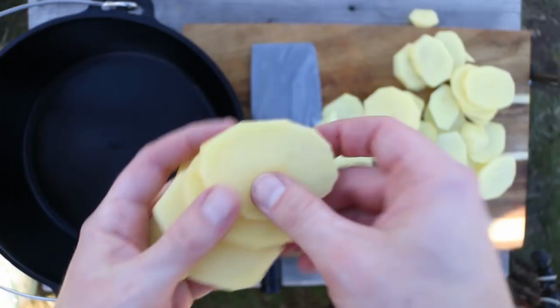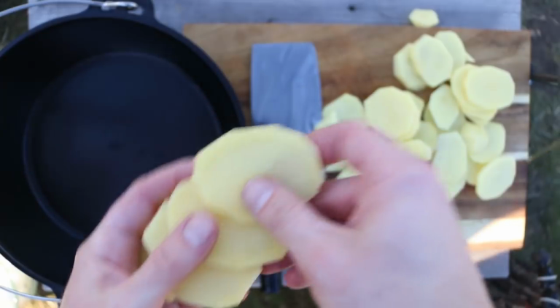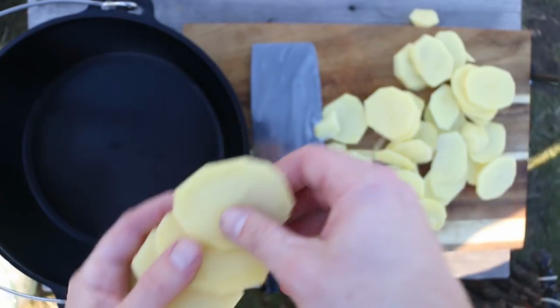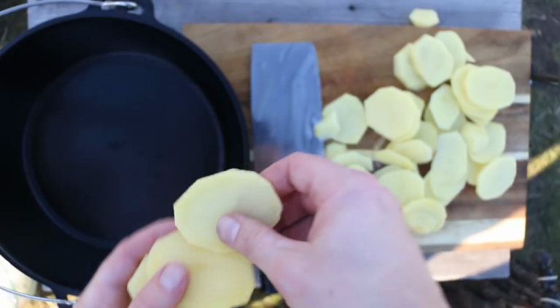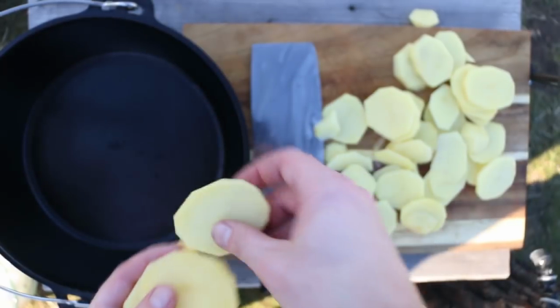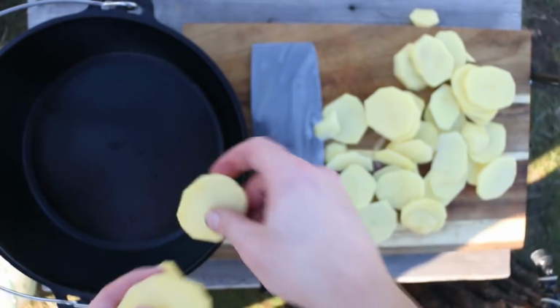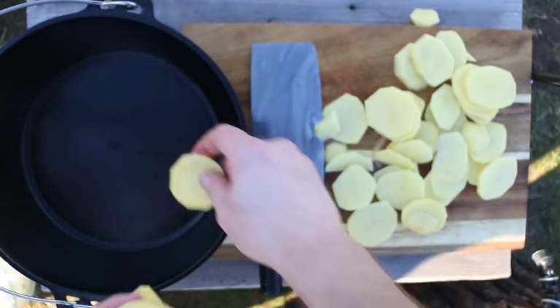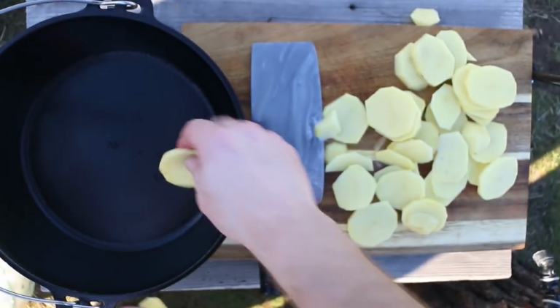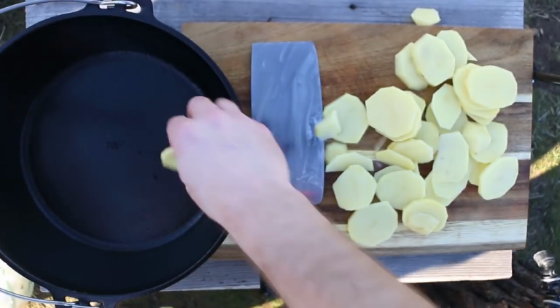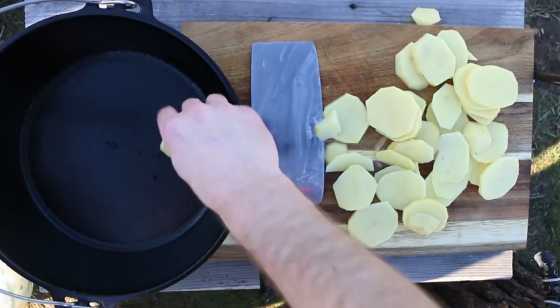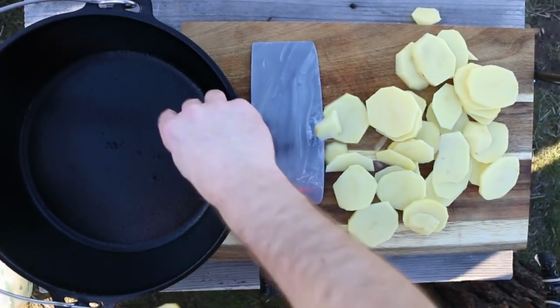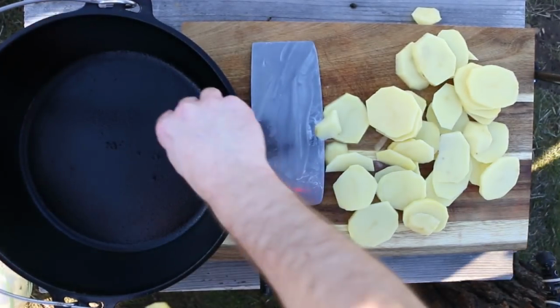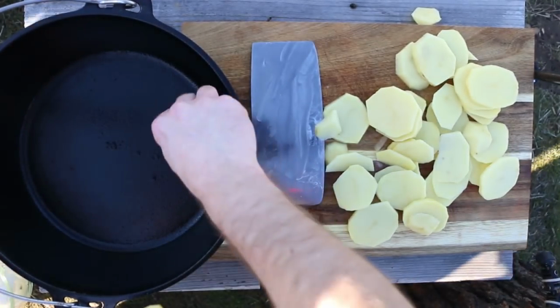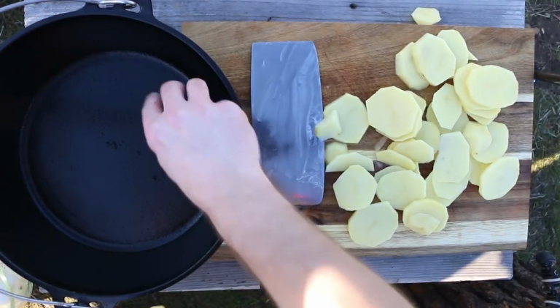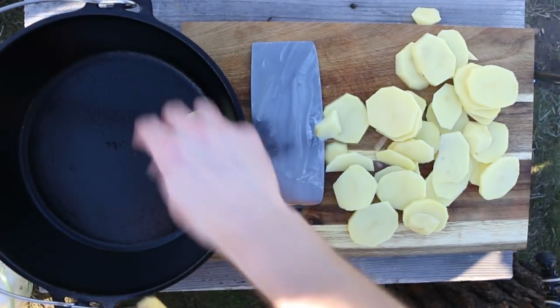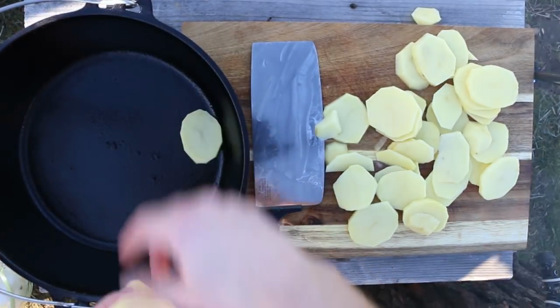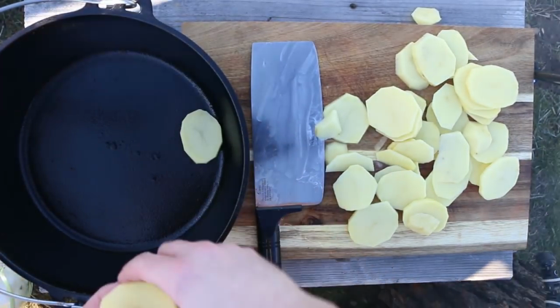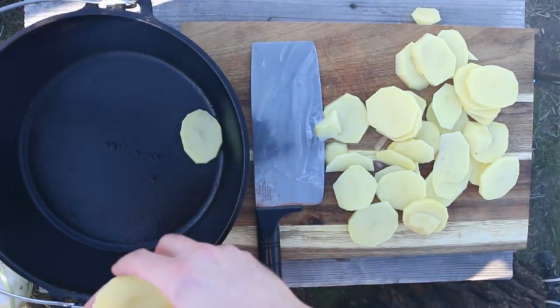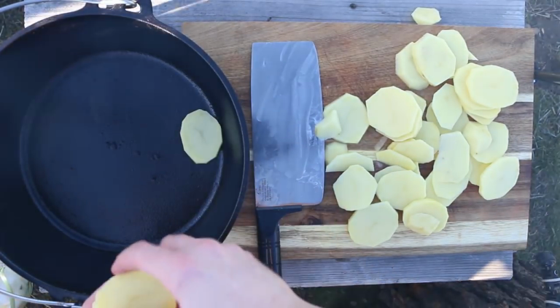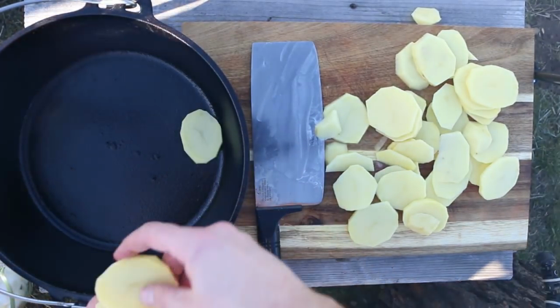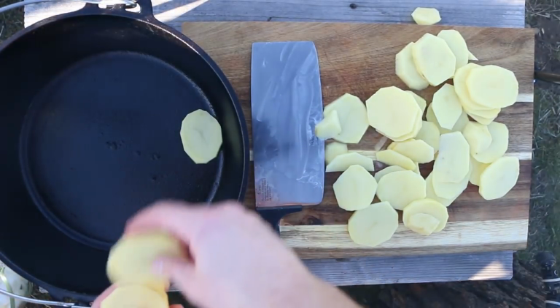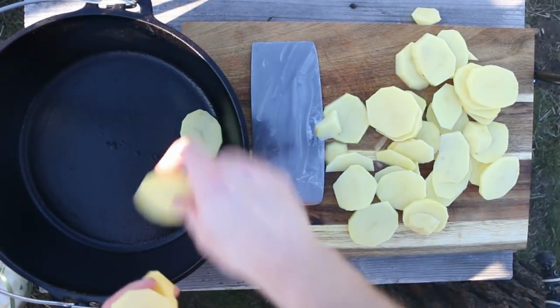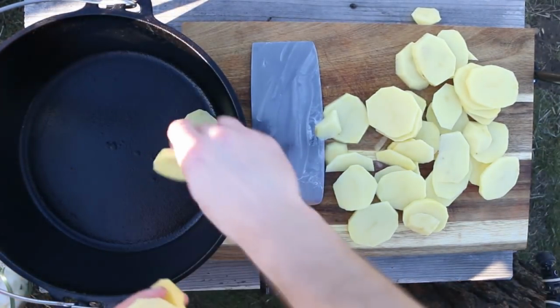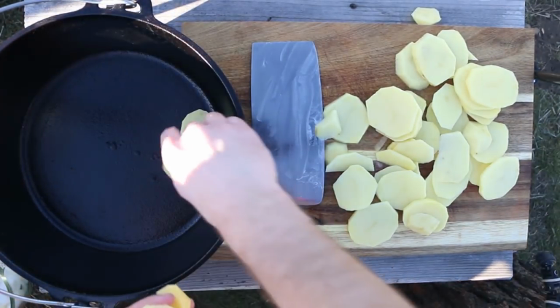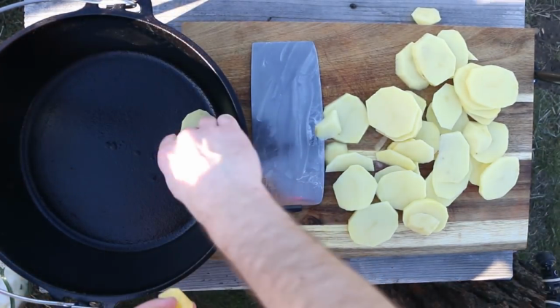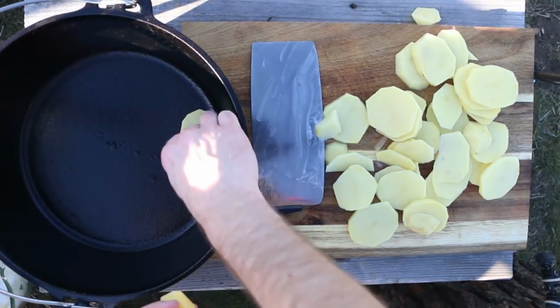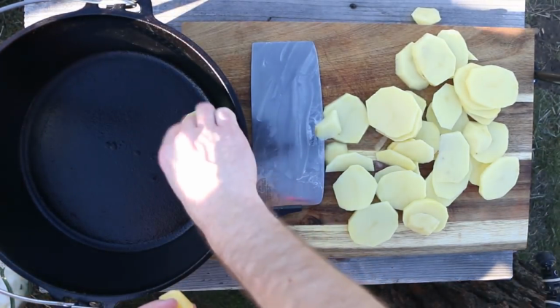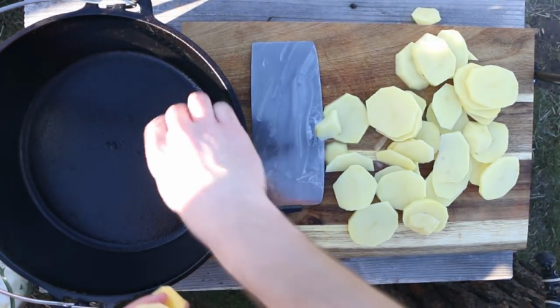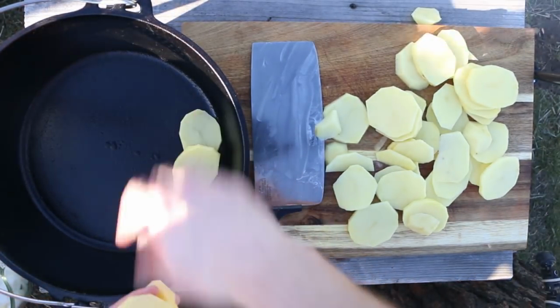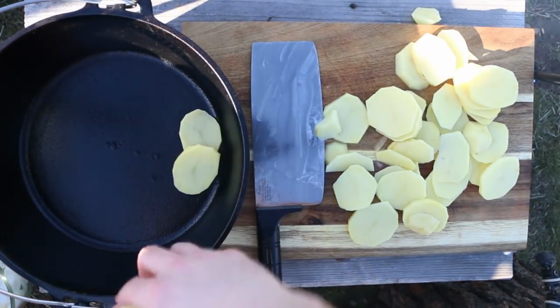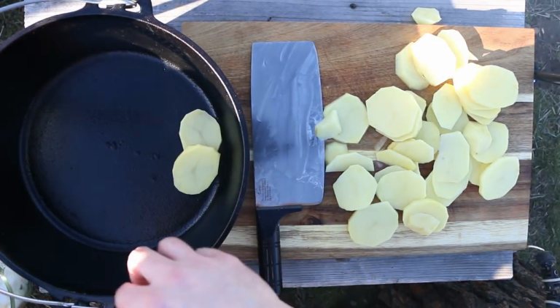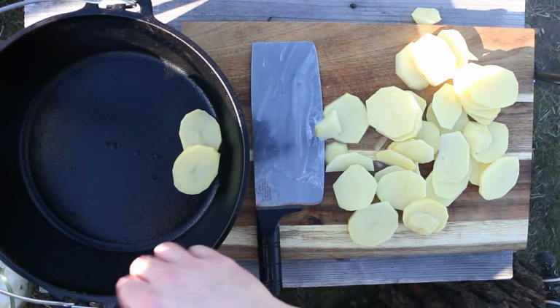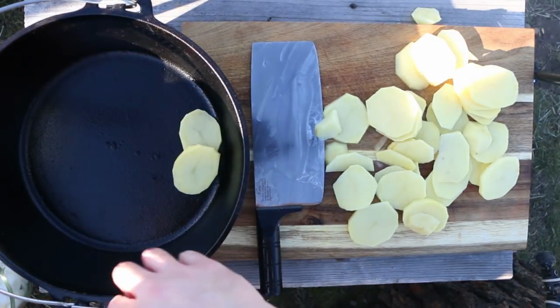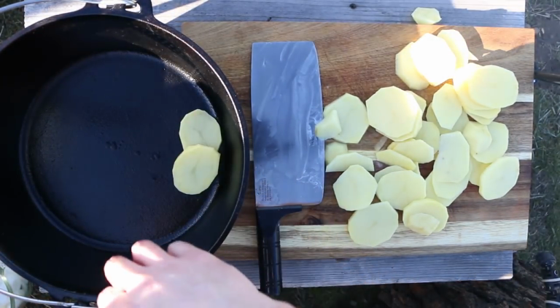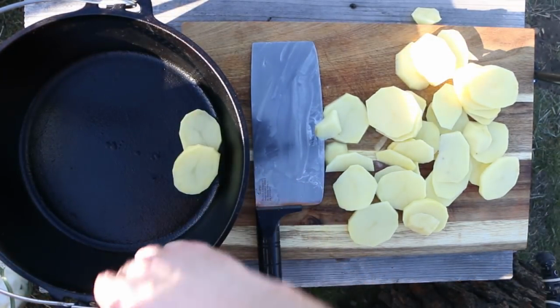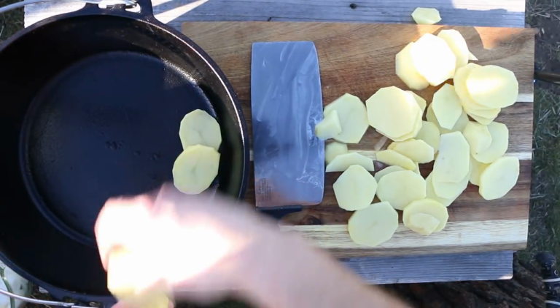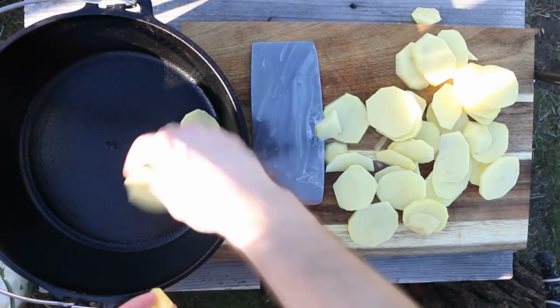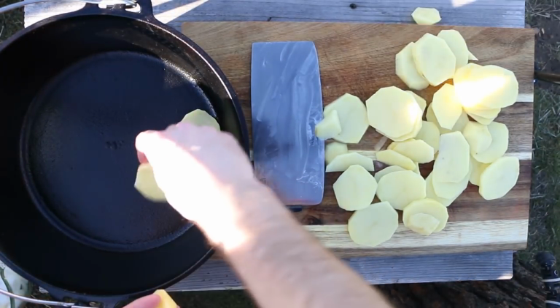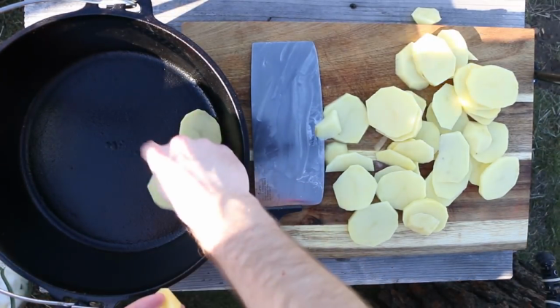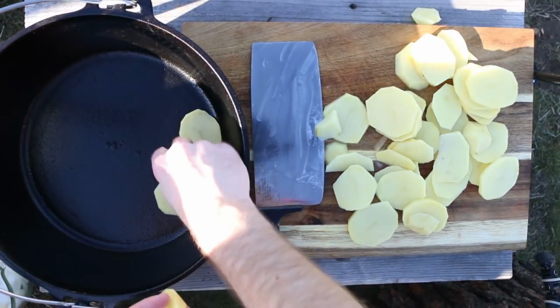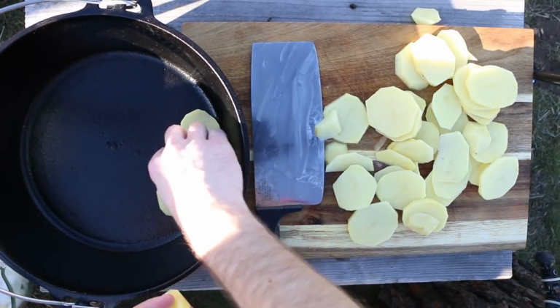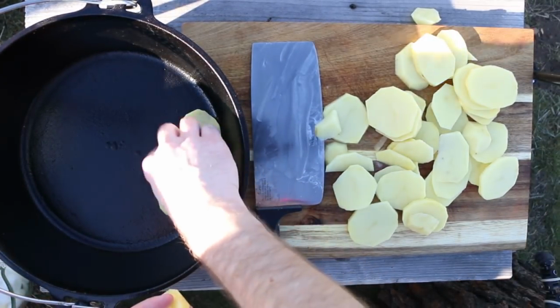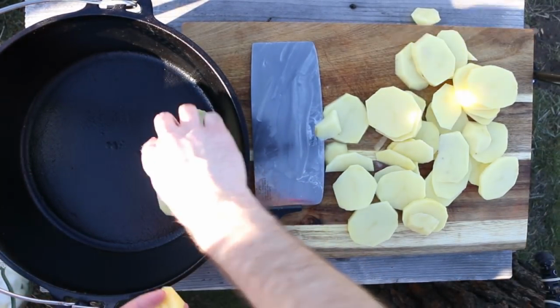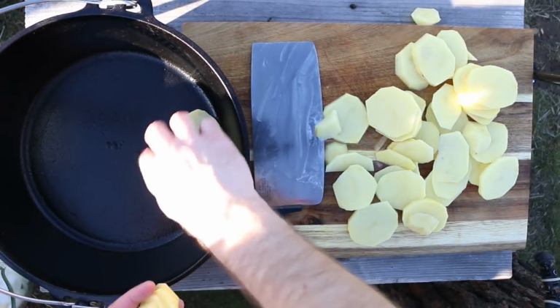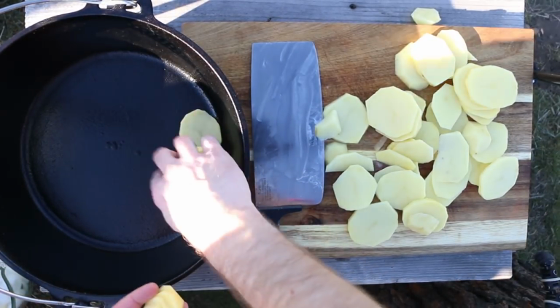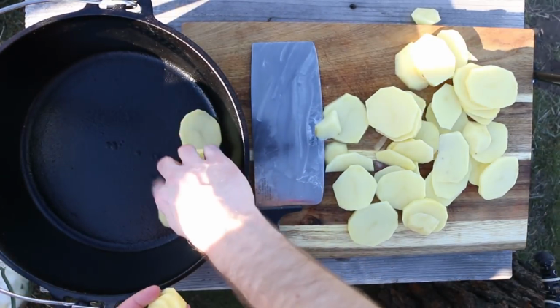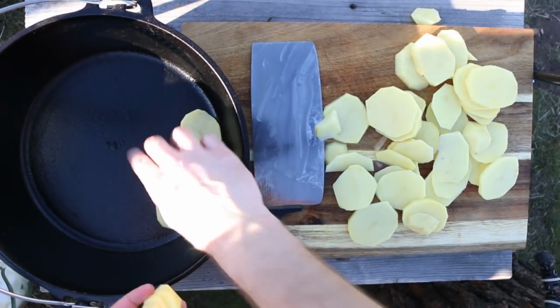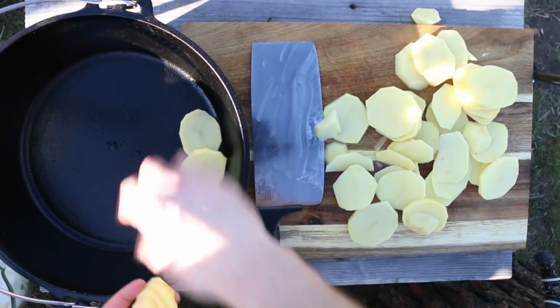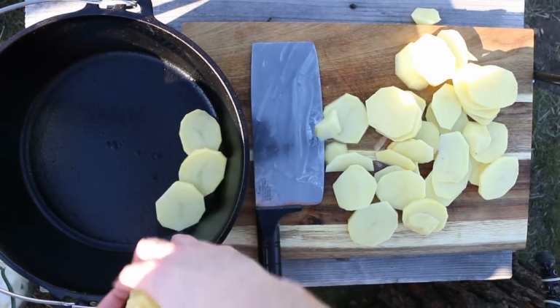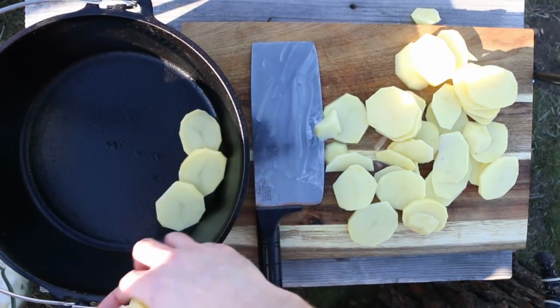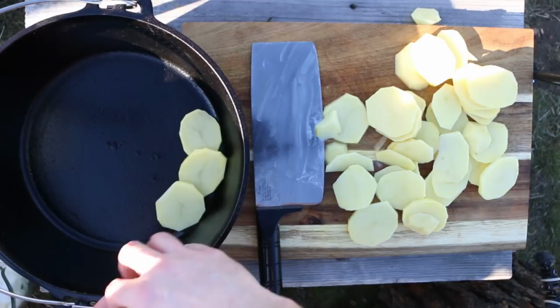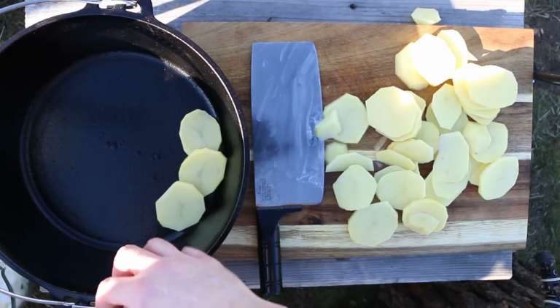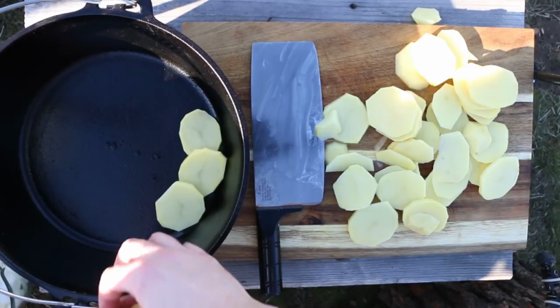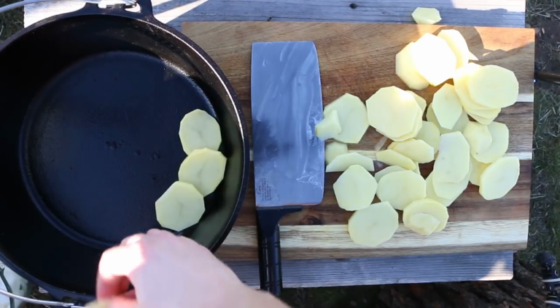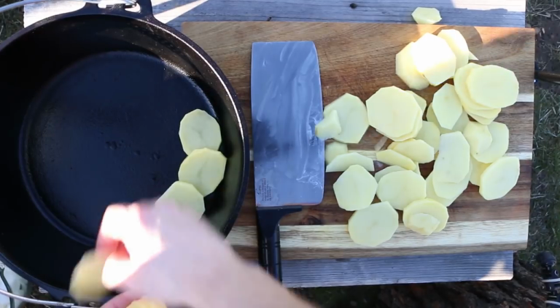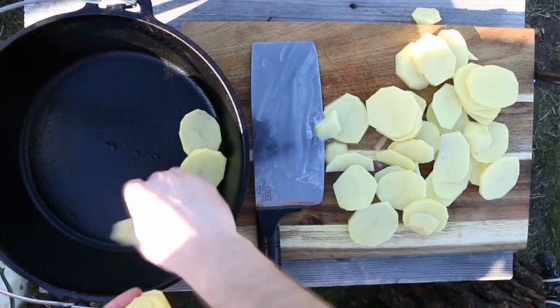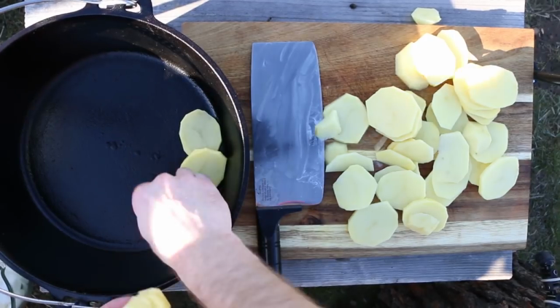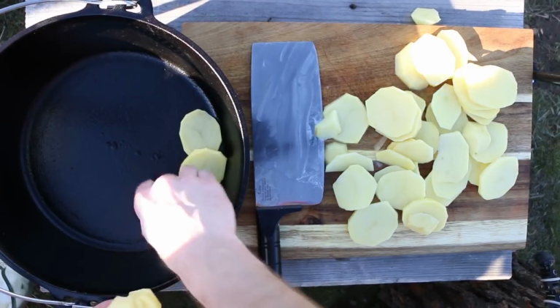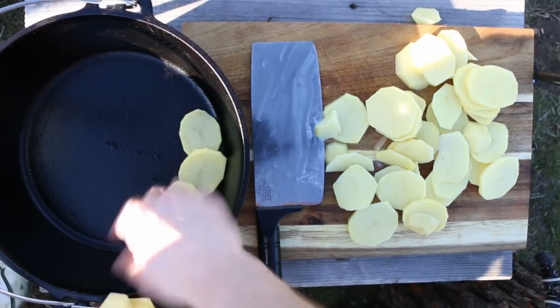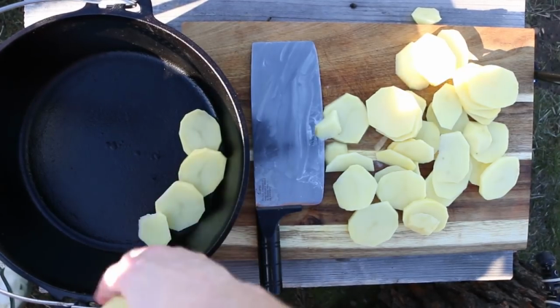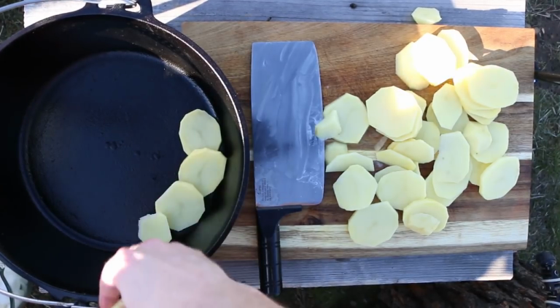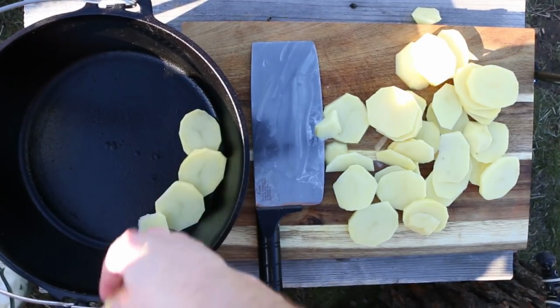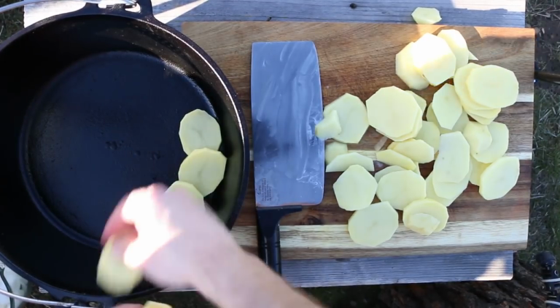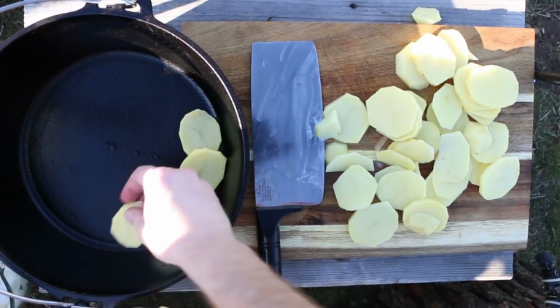Now what you want to do is layer them on the bottom of your Dutch oven. Just lay them out, kind of overlapping.